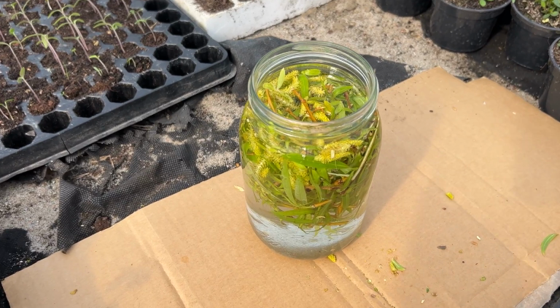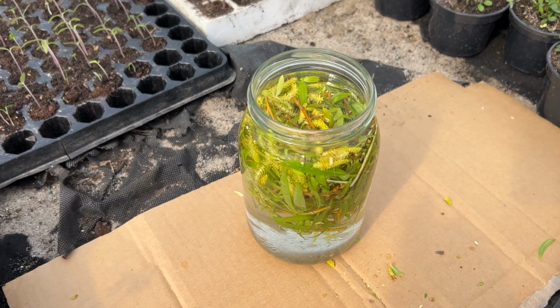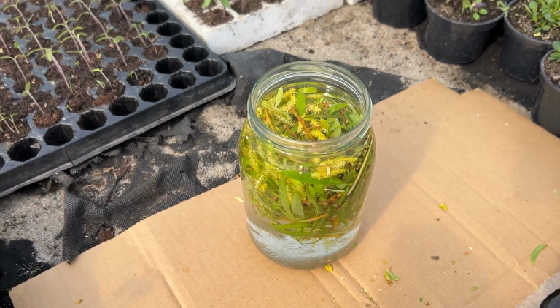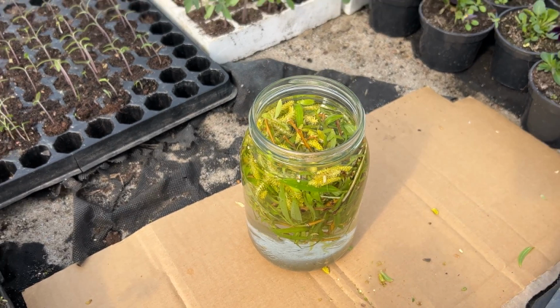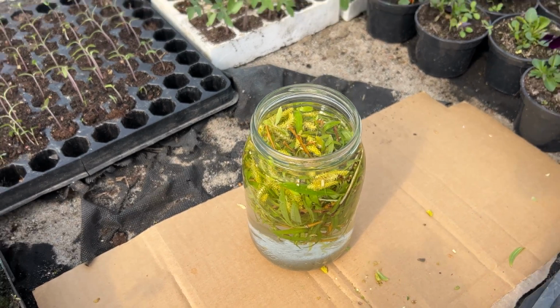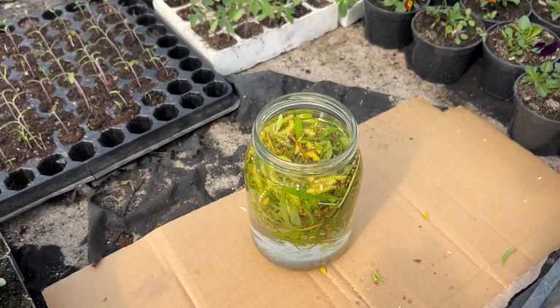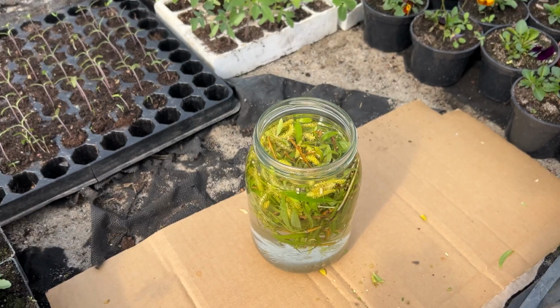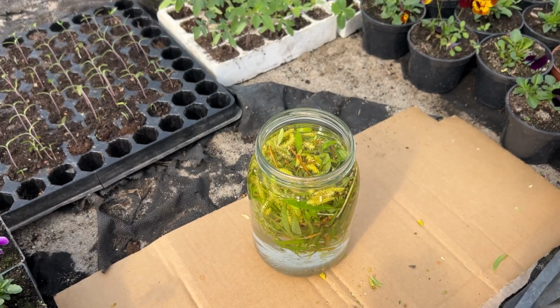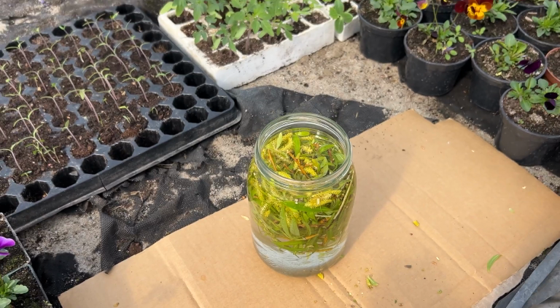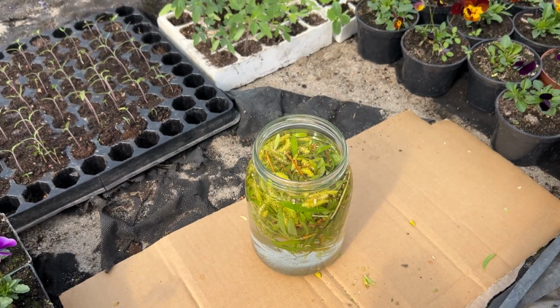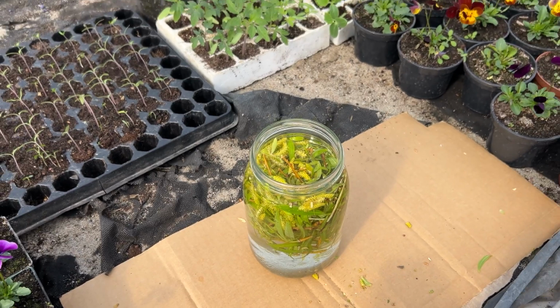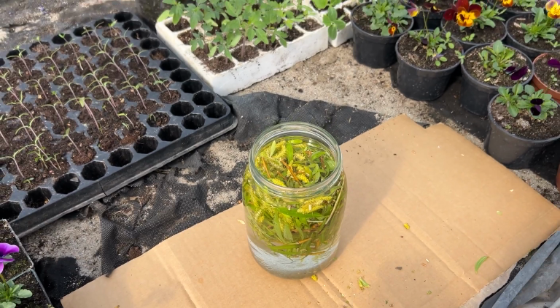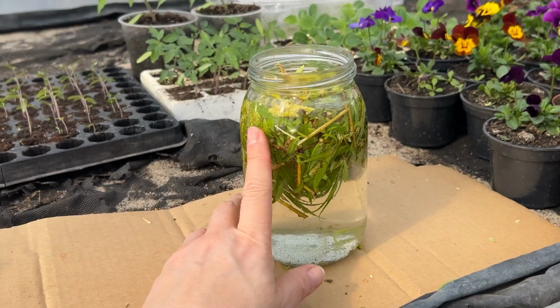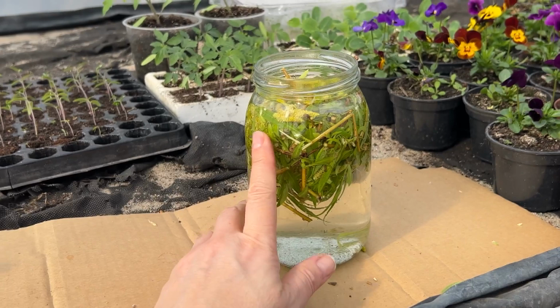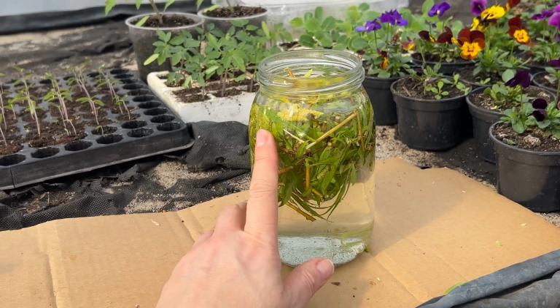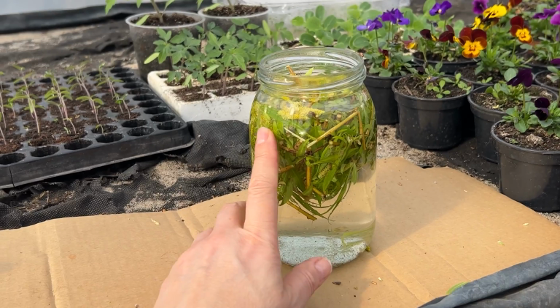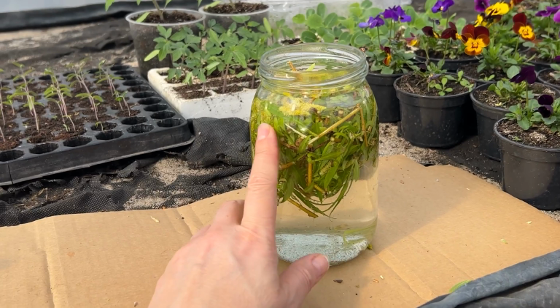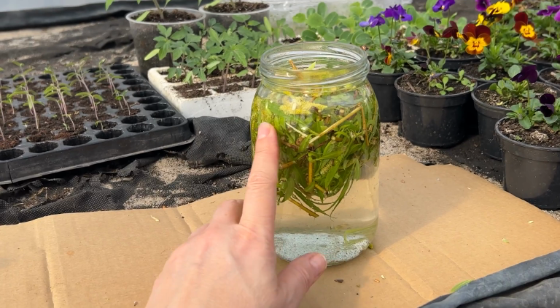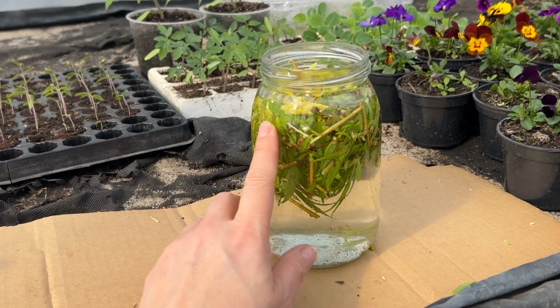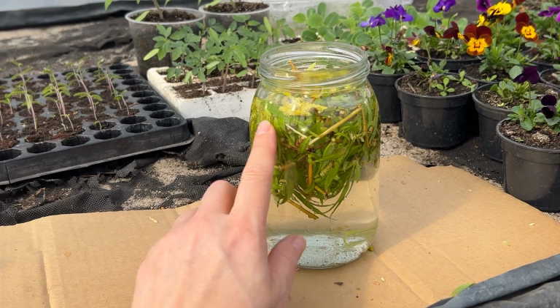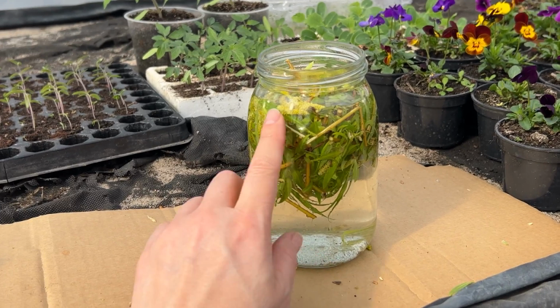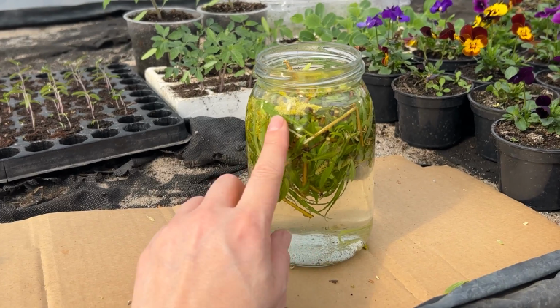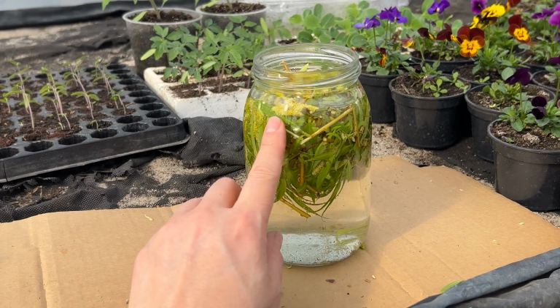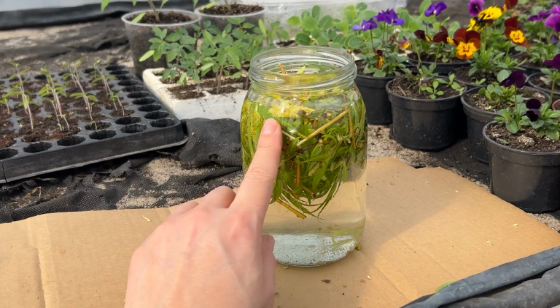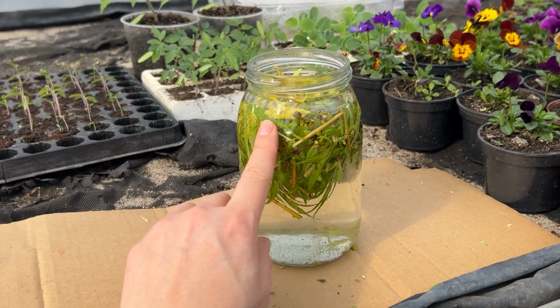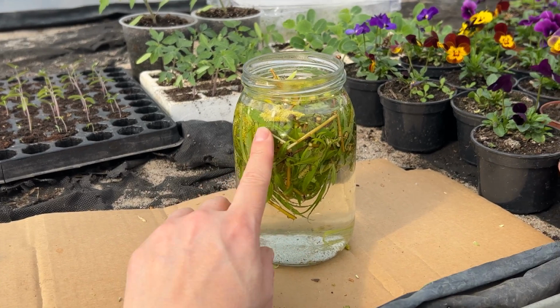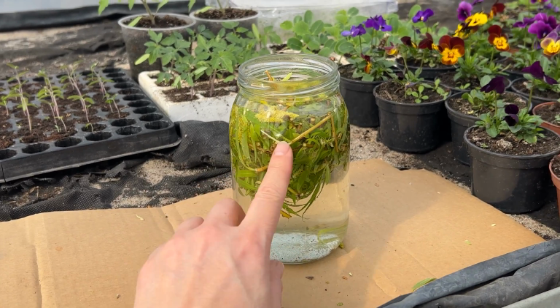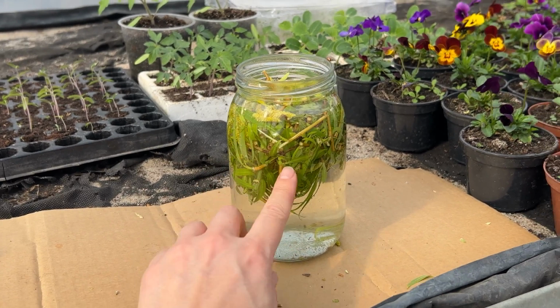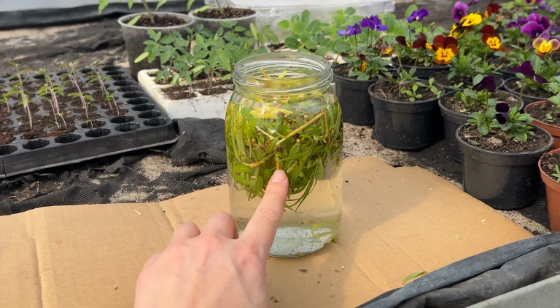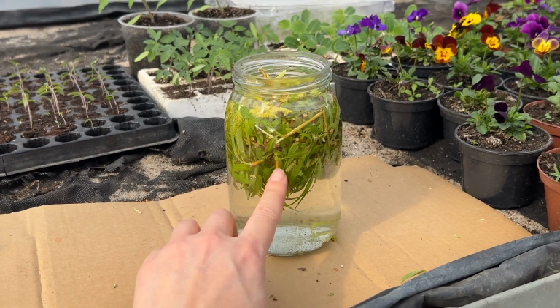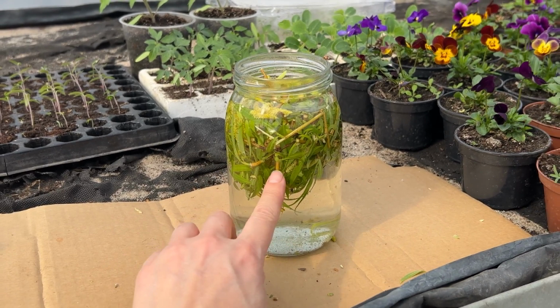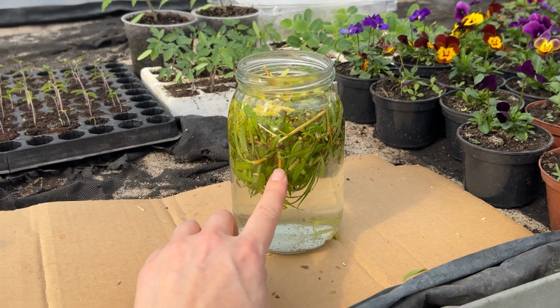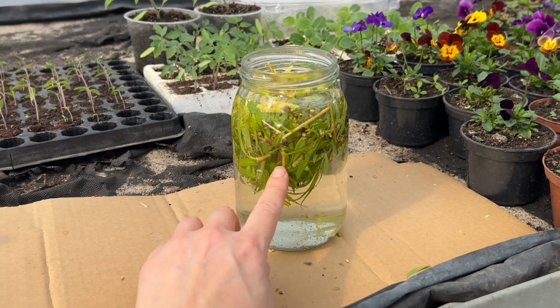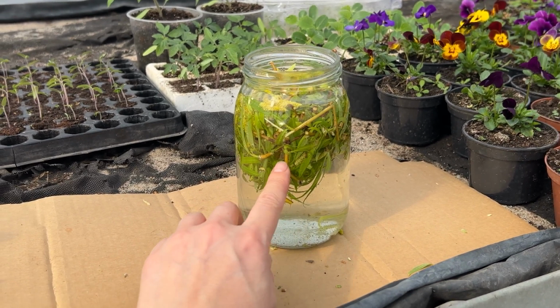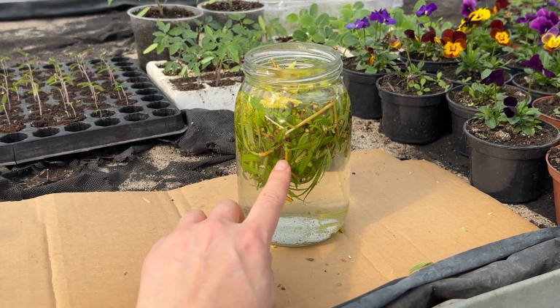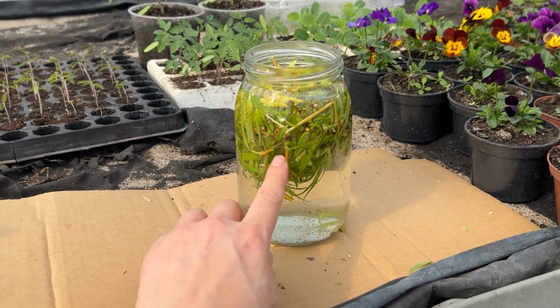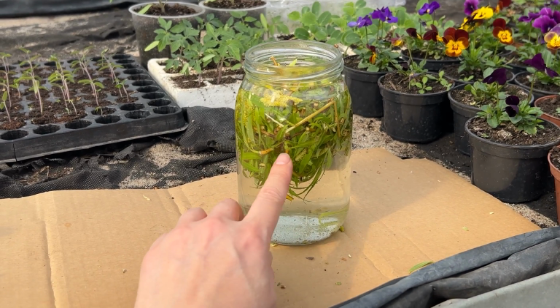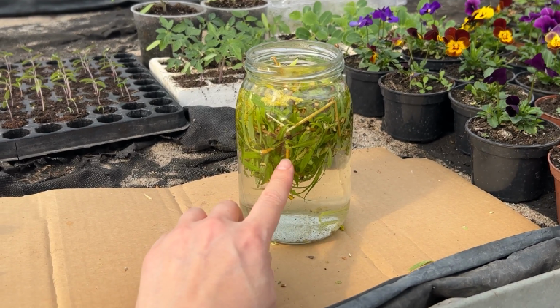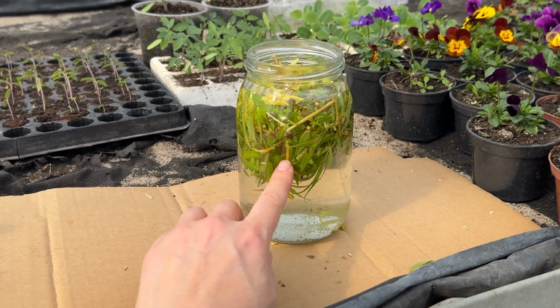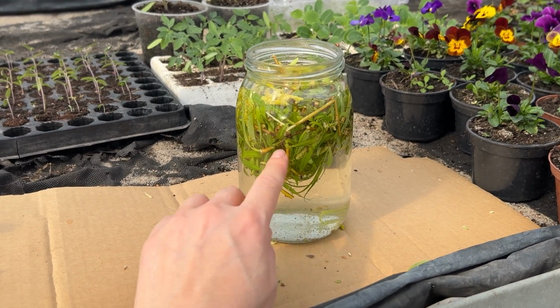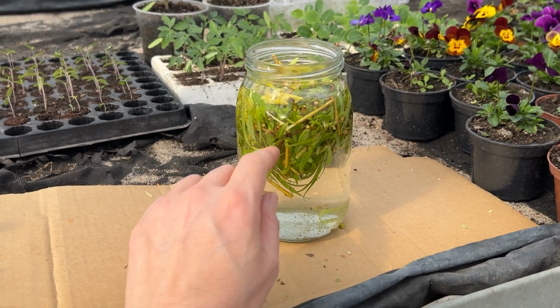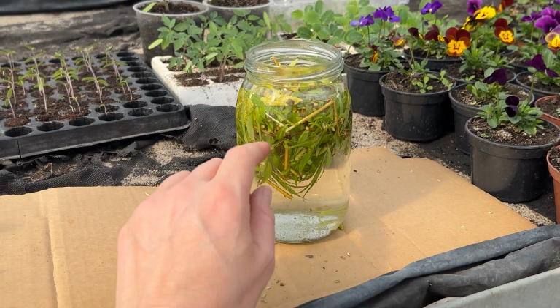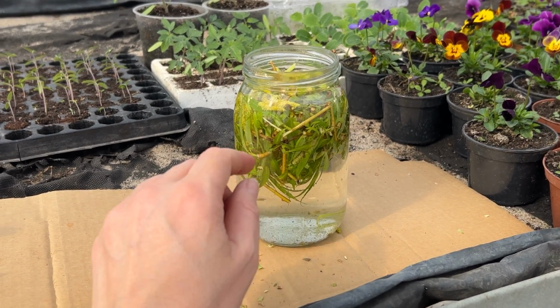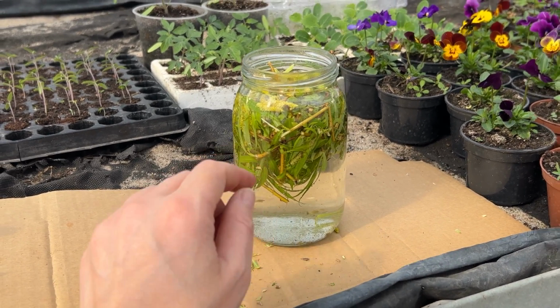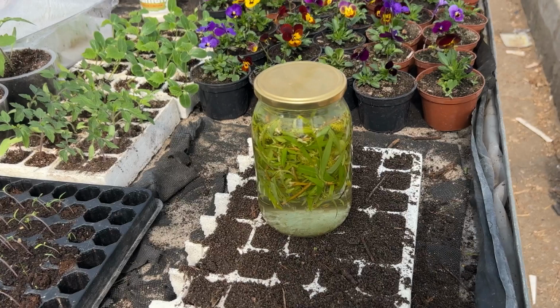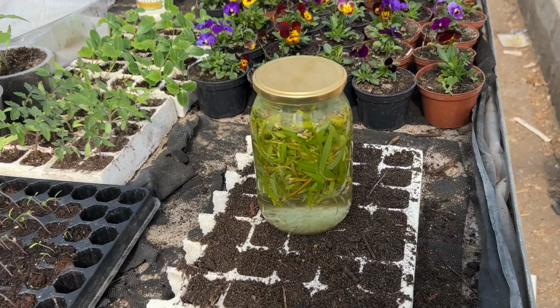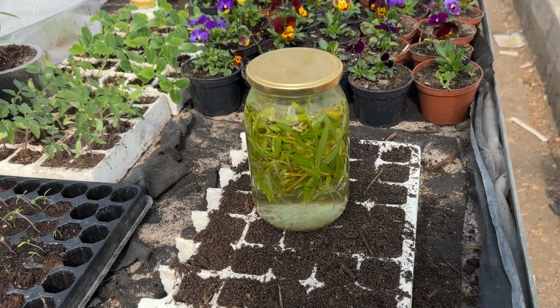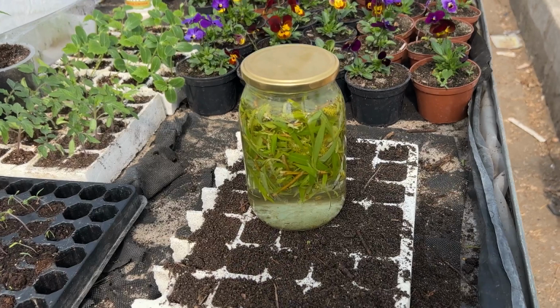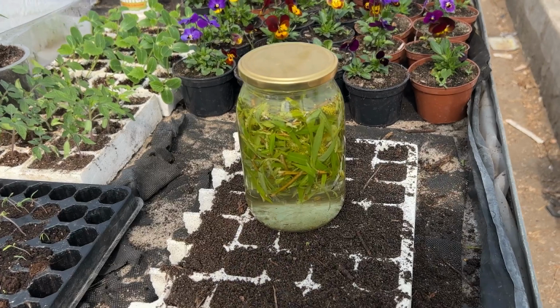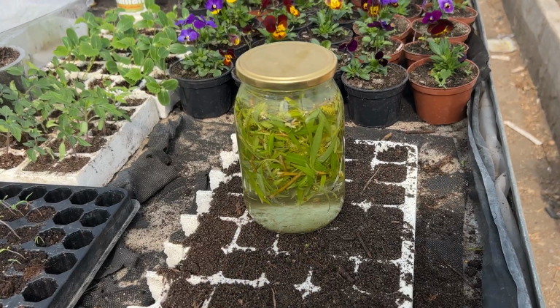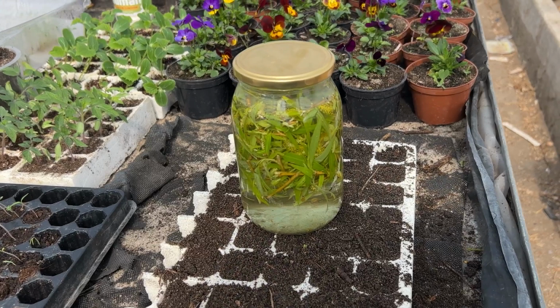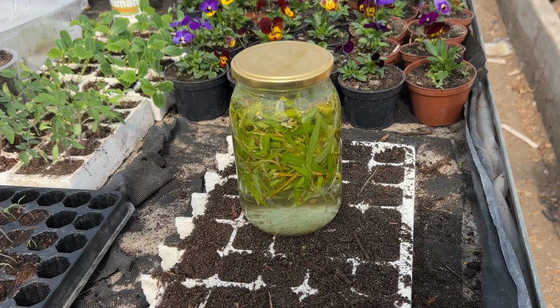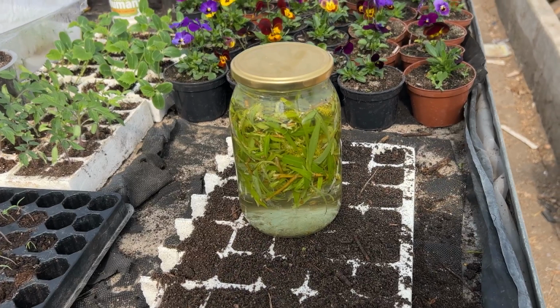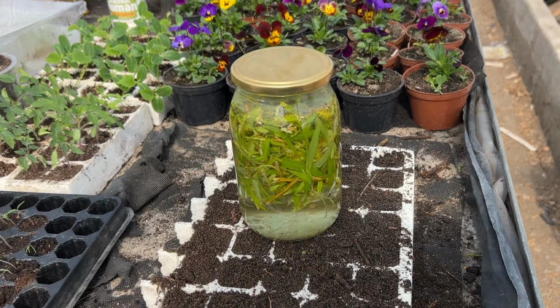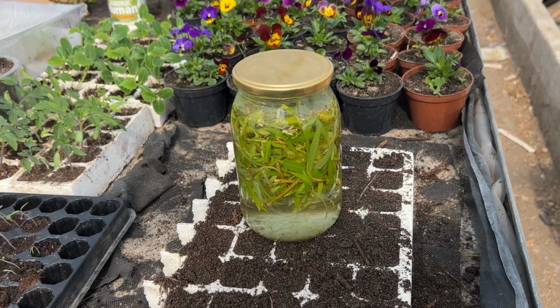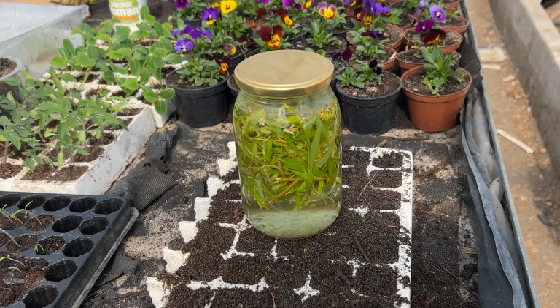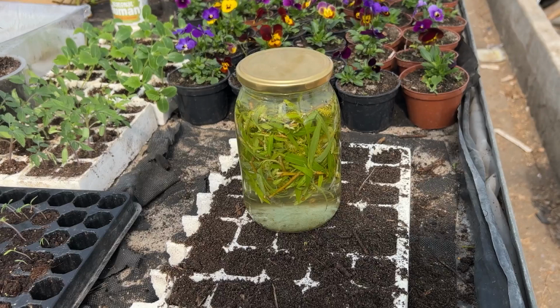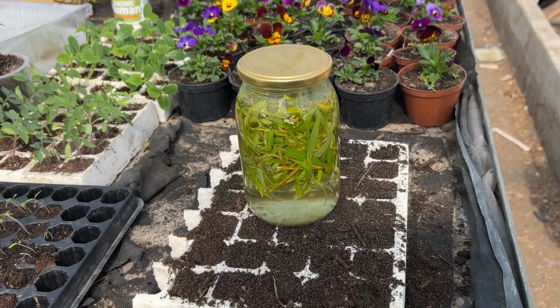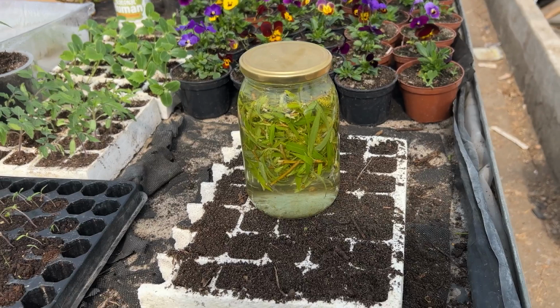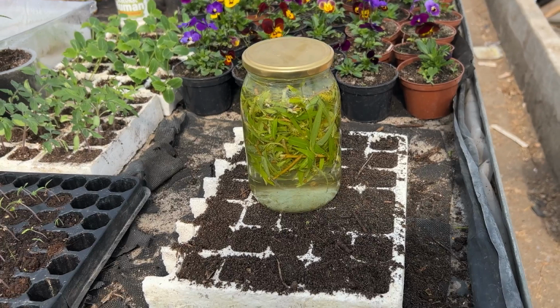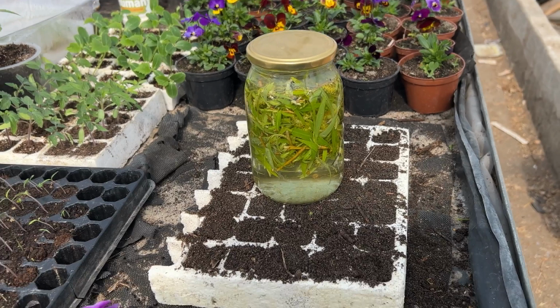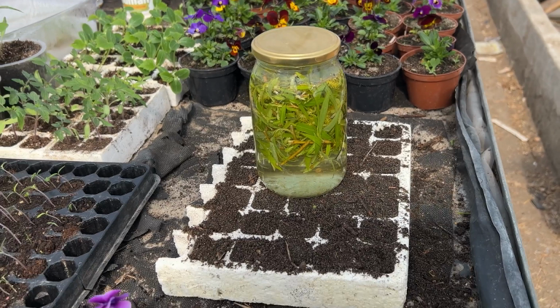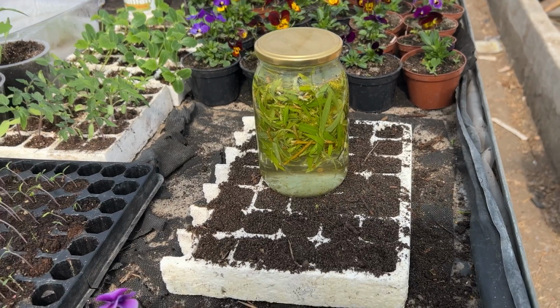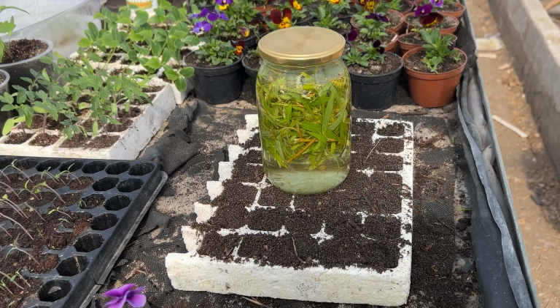You can also use the resulting liquid to water already-rooted plants. It's the most effective rooting agent, and completely natural.